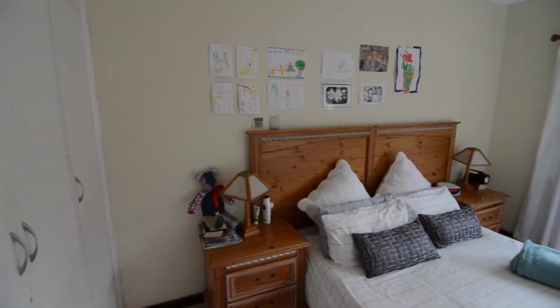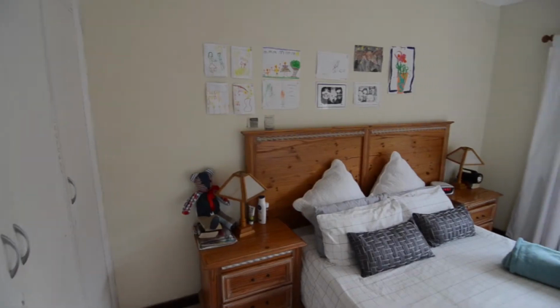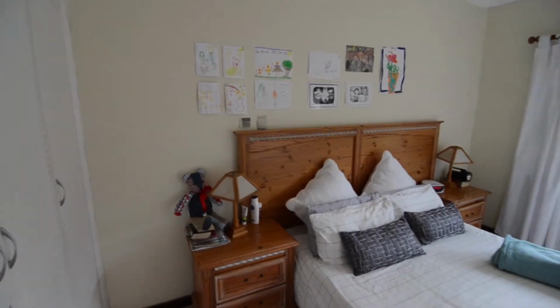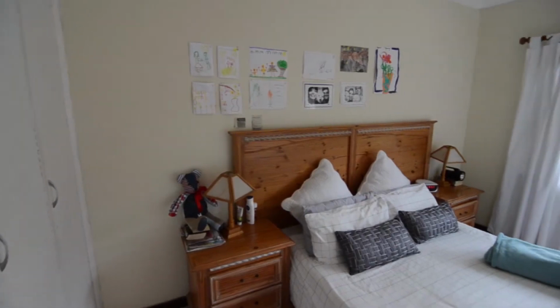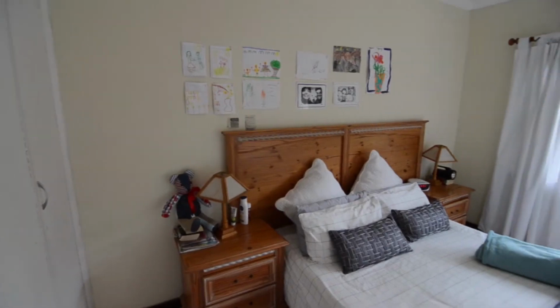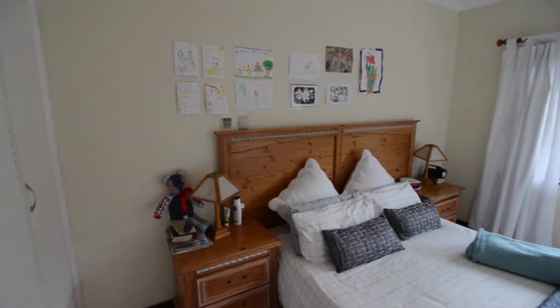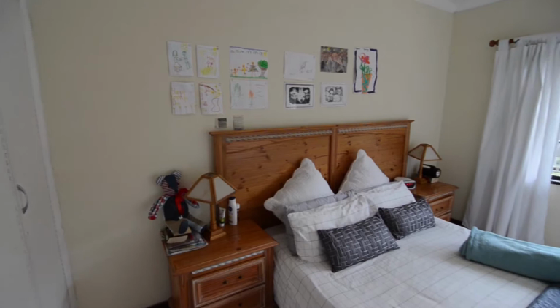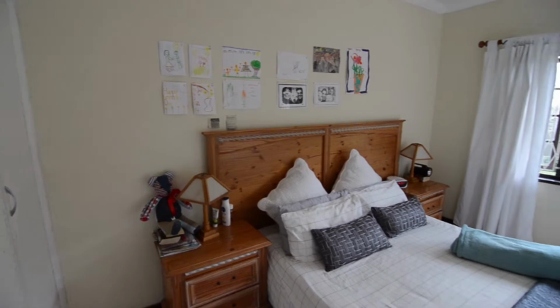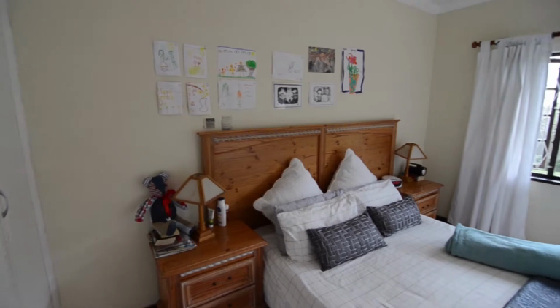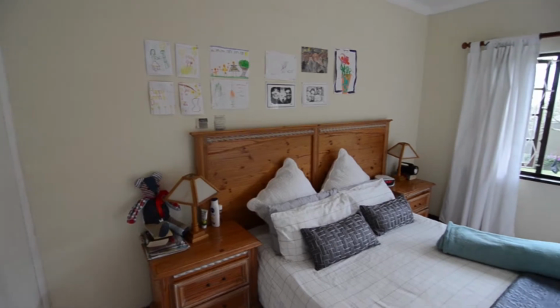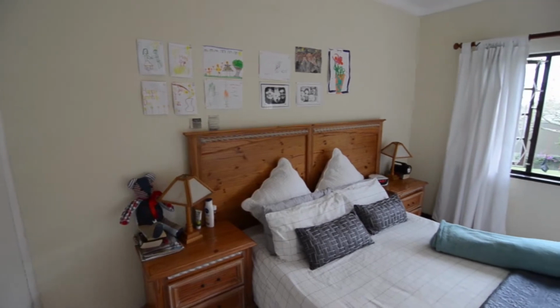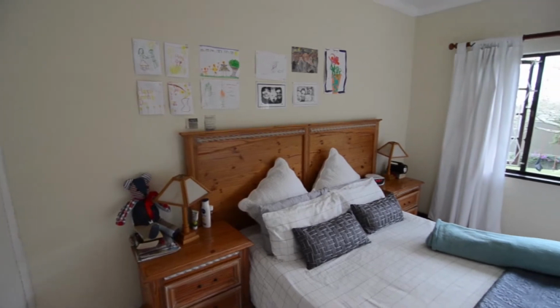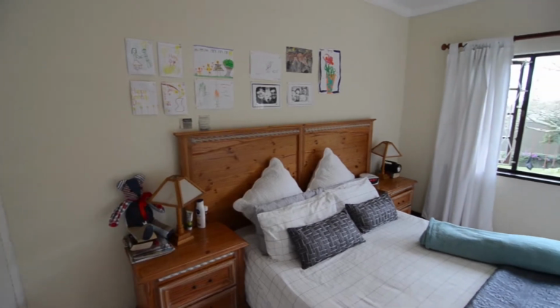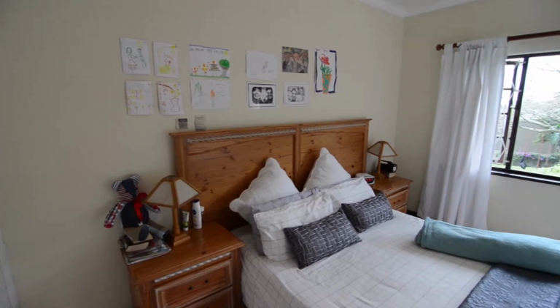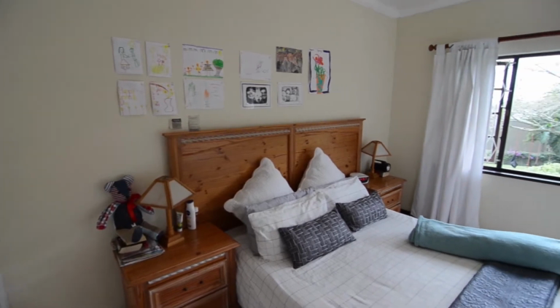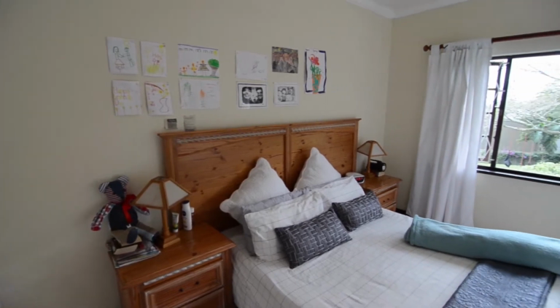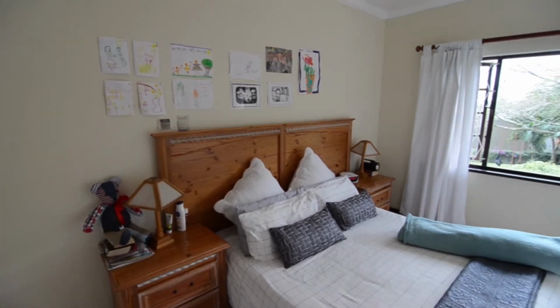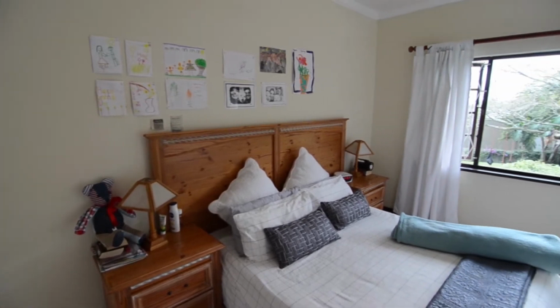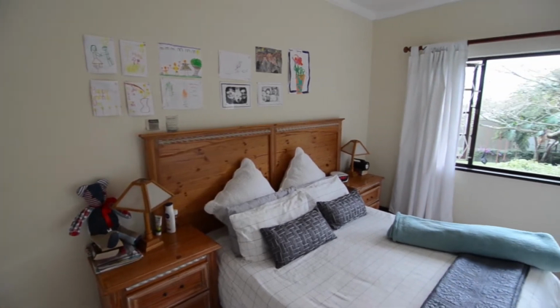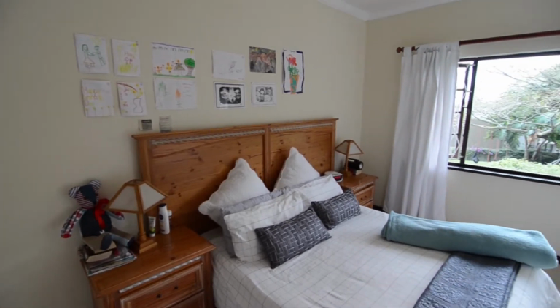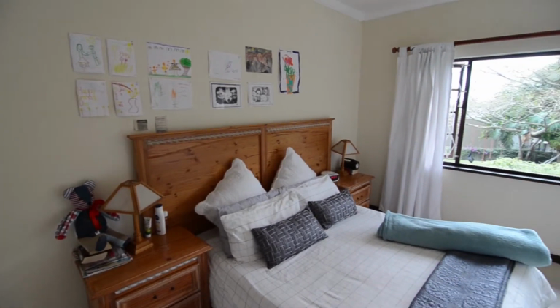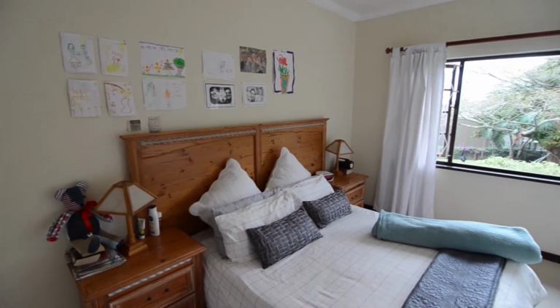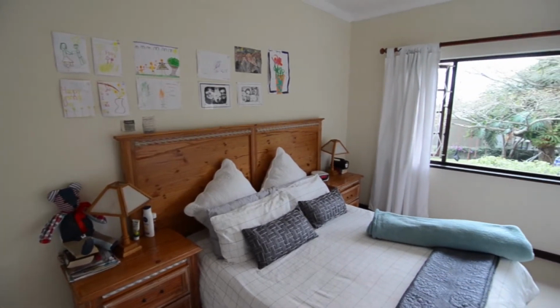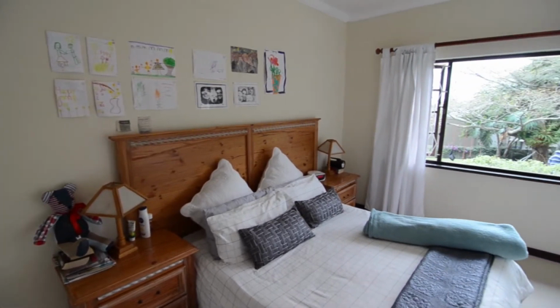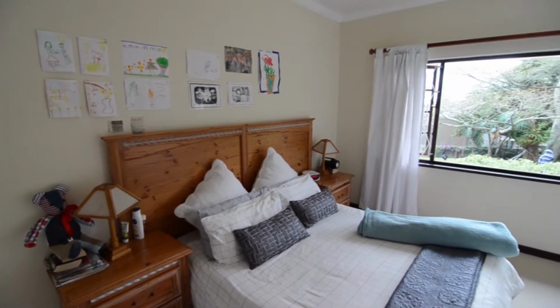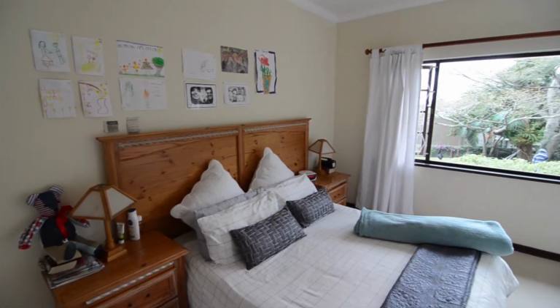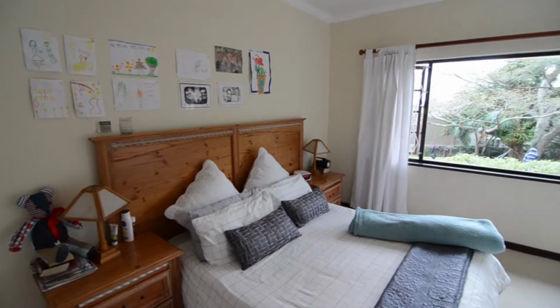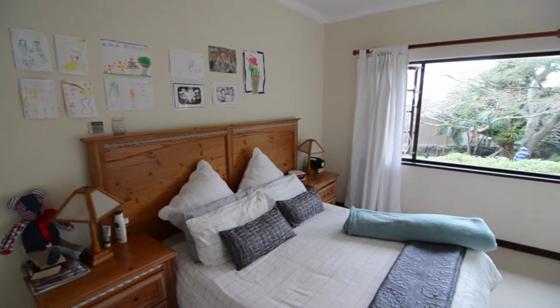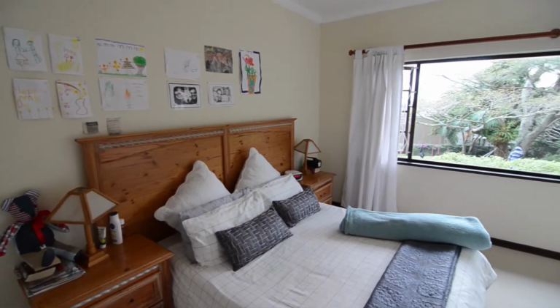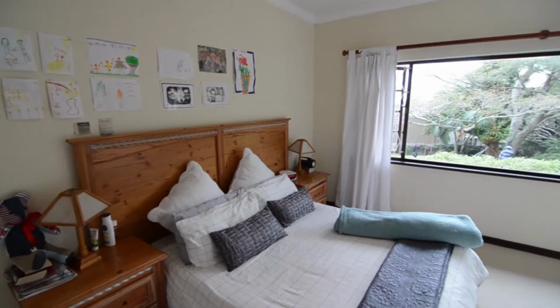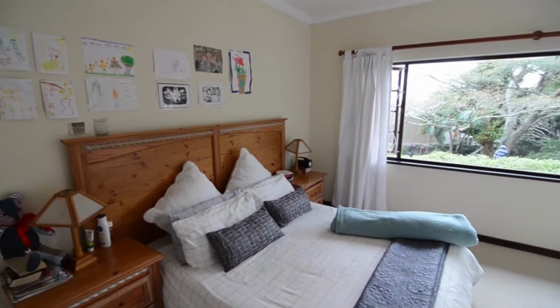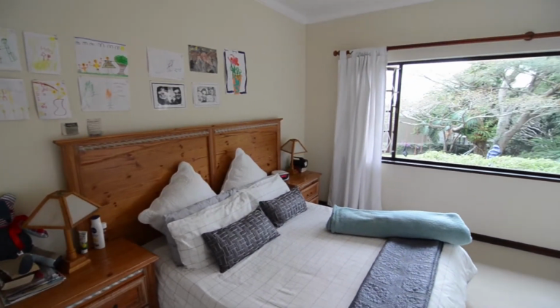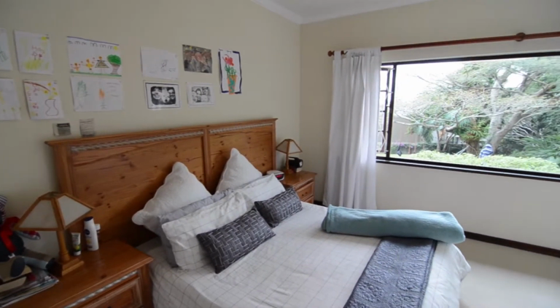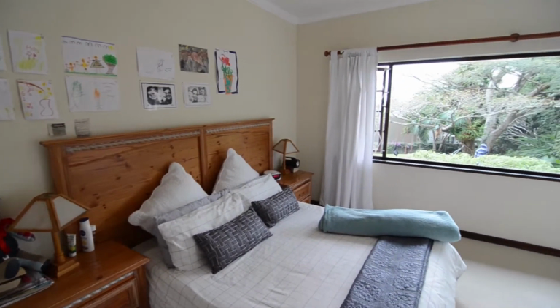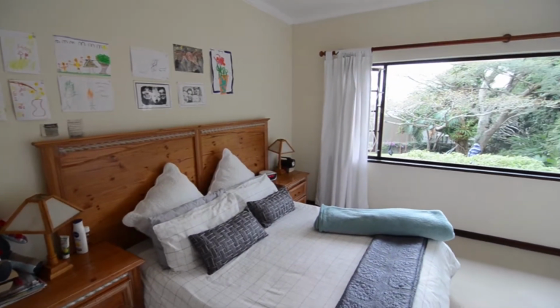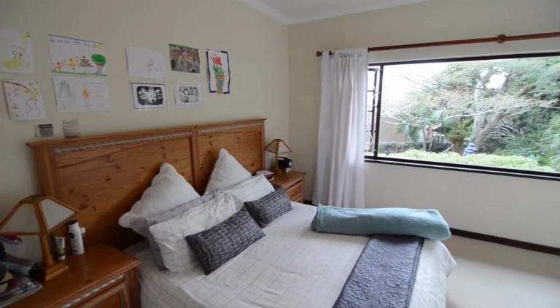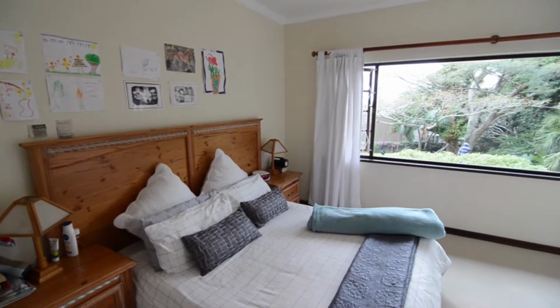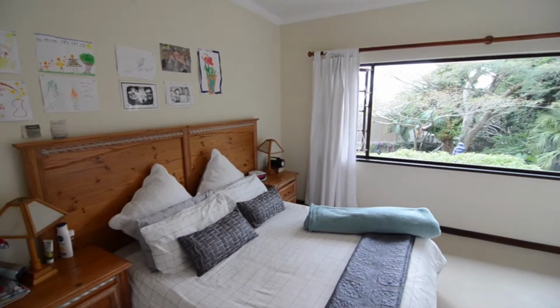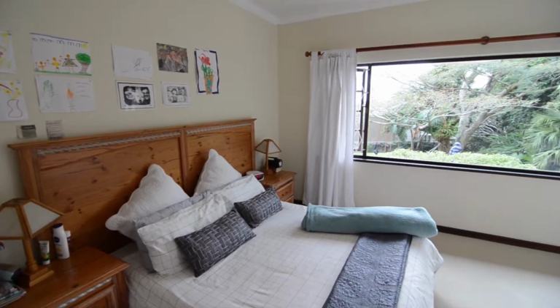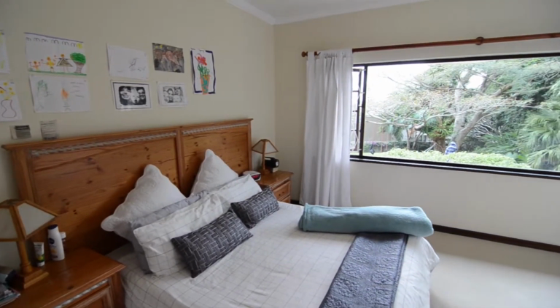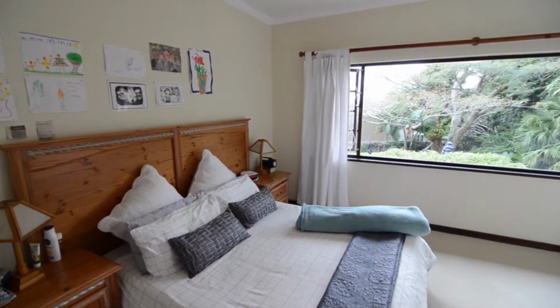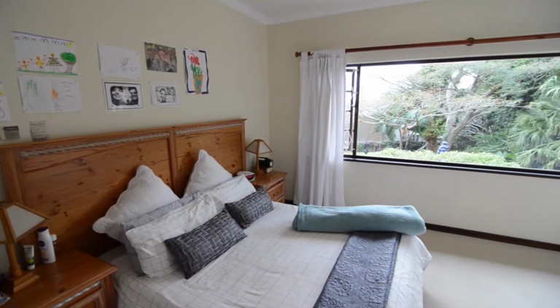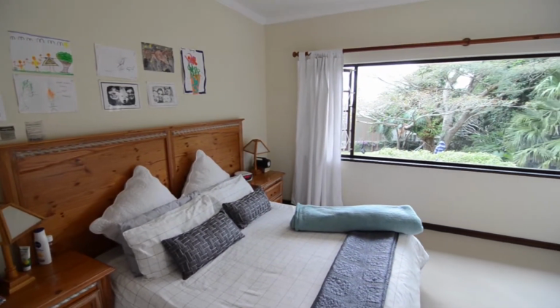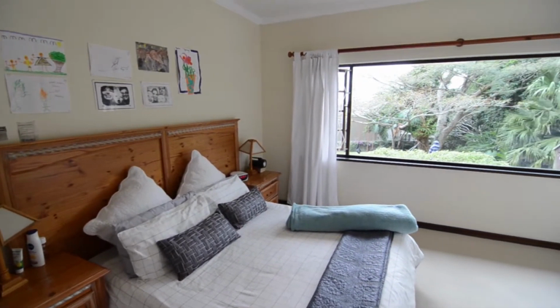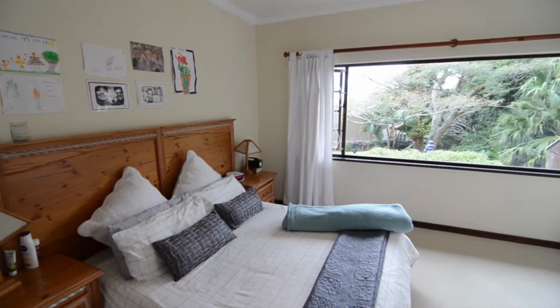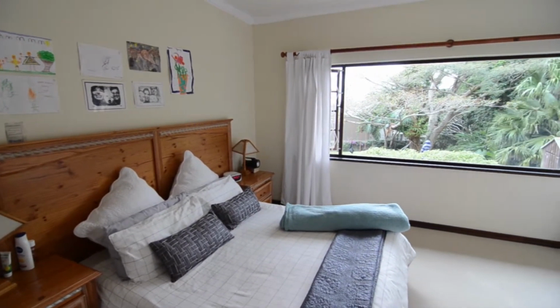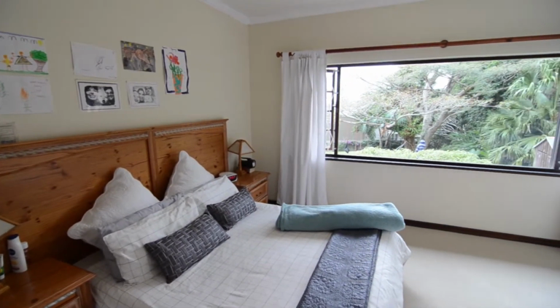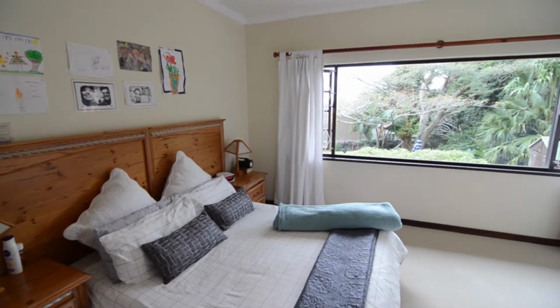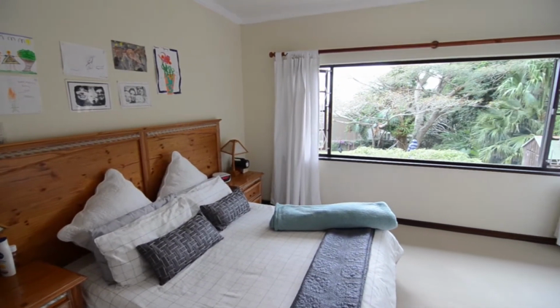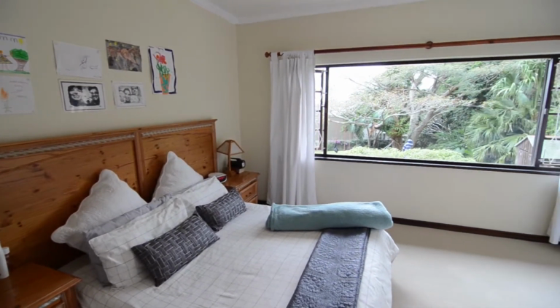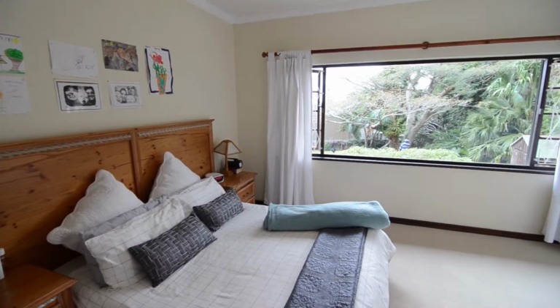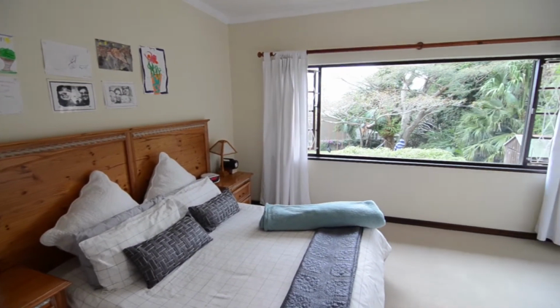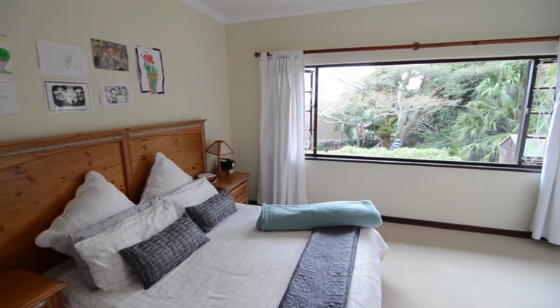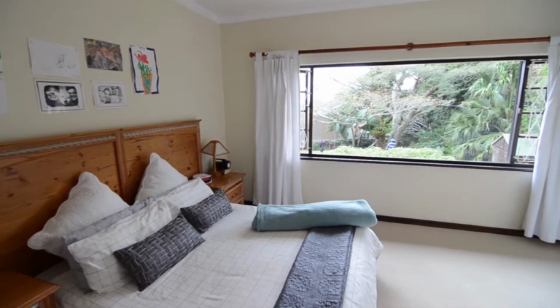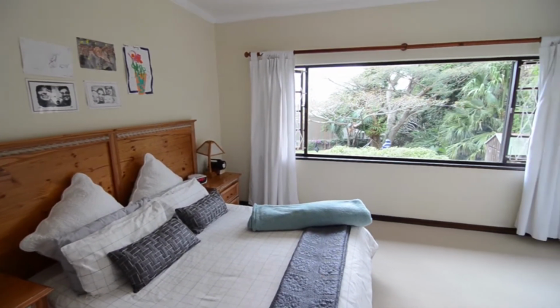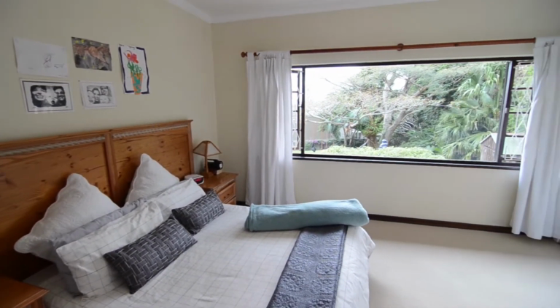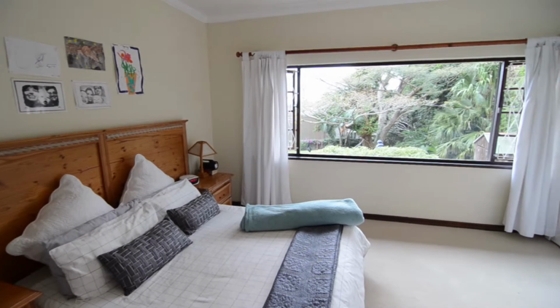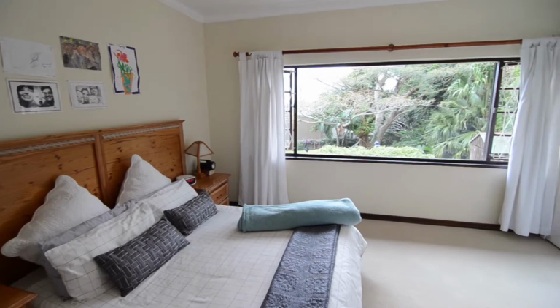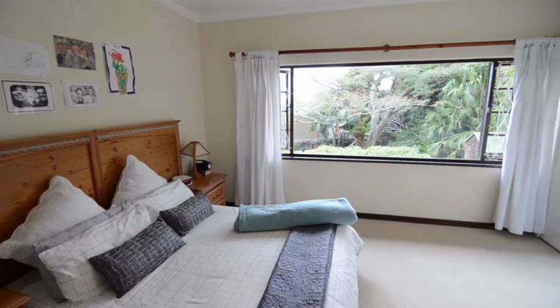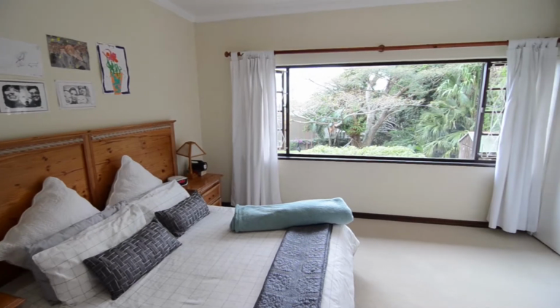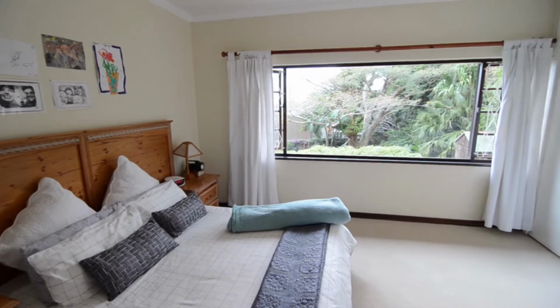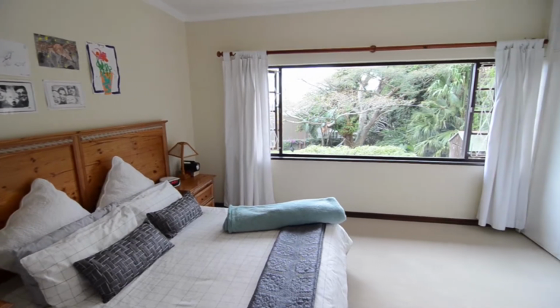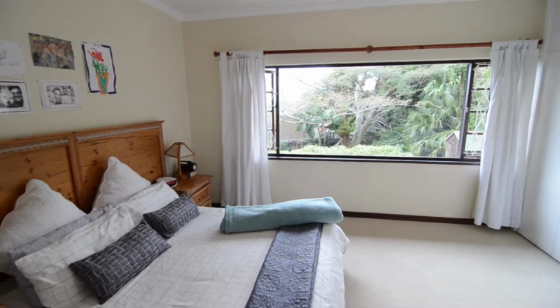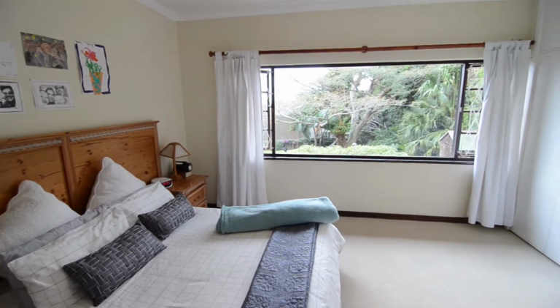The main bedroom boasts ample built-in cupboard space, a ceiling fan, carpeted floors and an en suite bathroom.